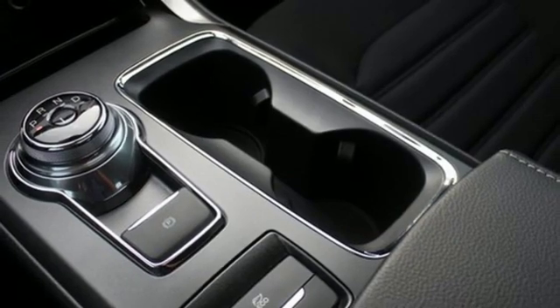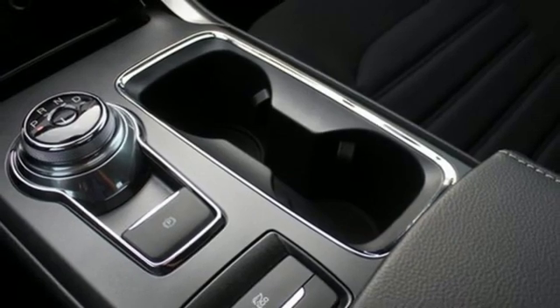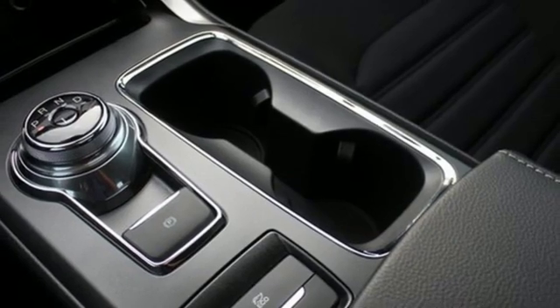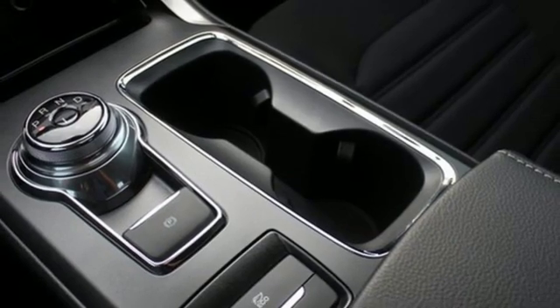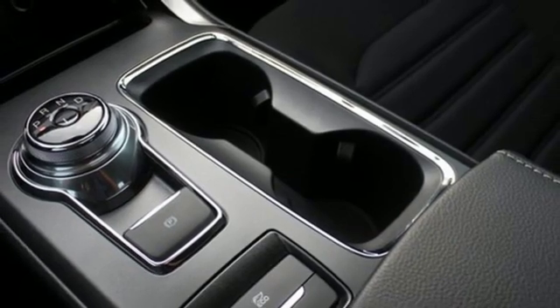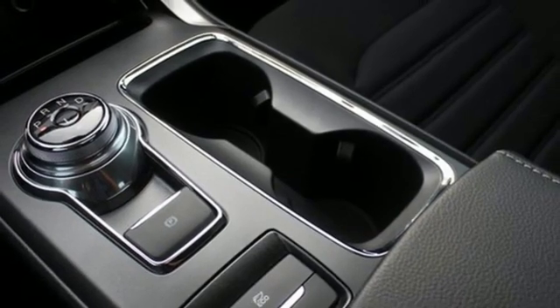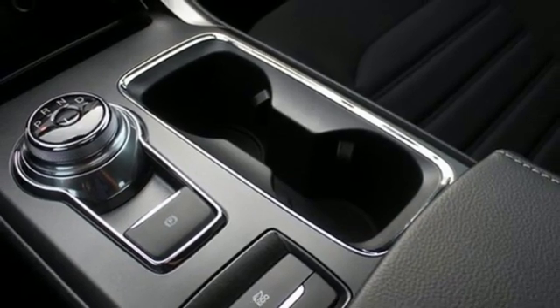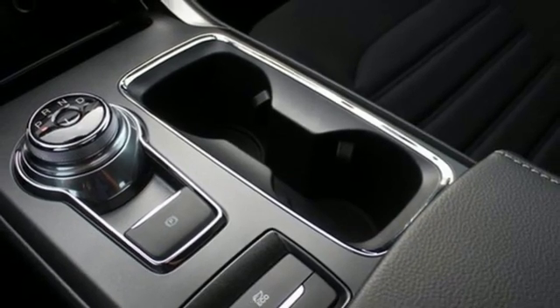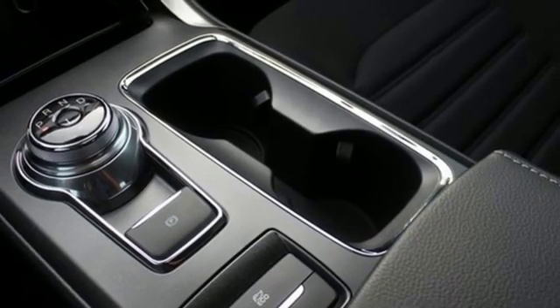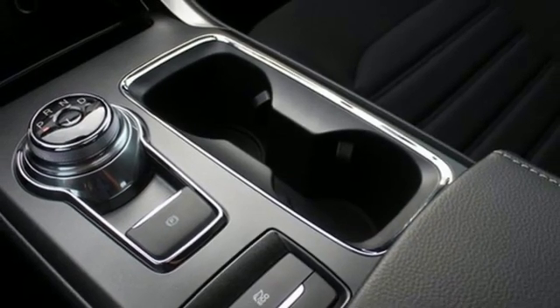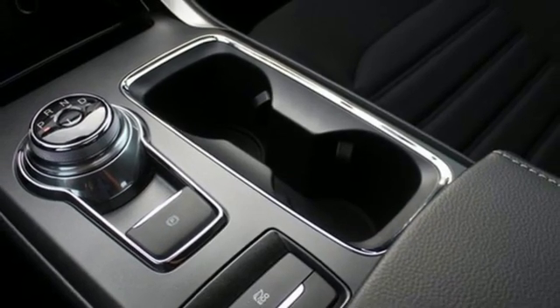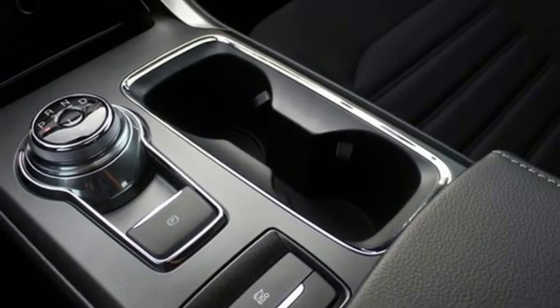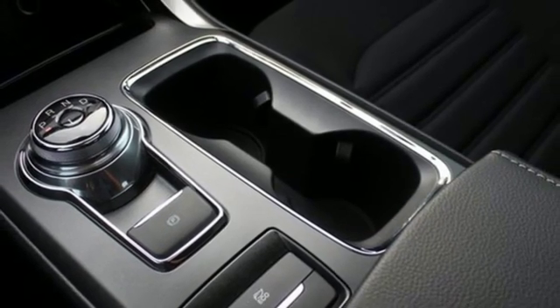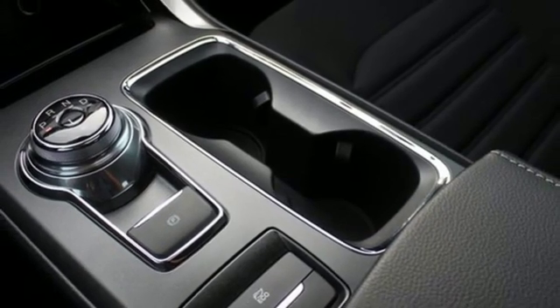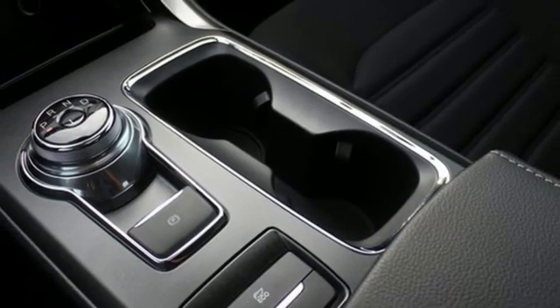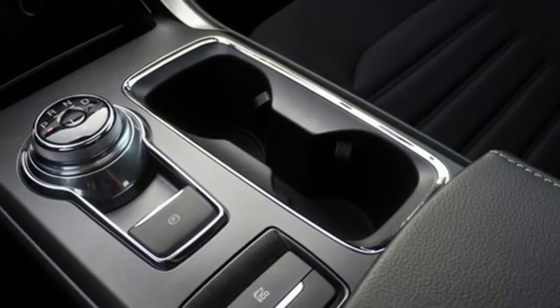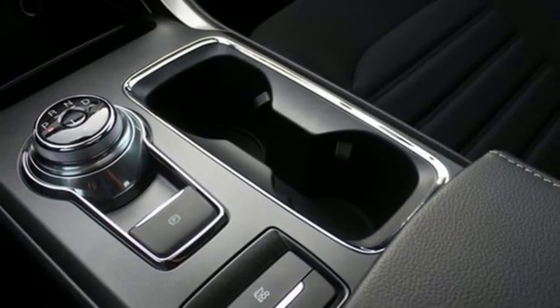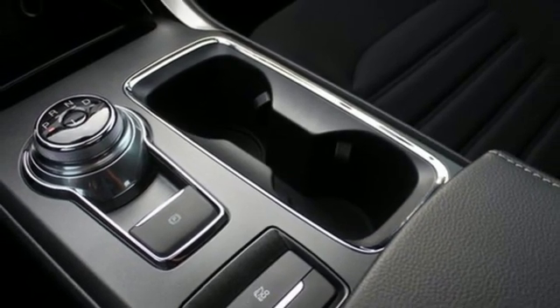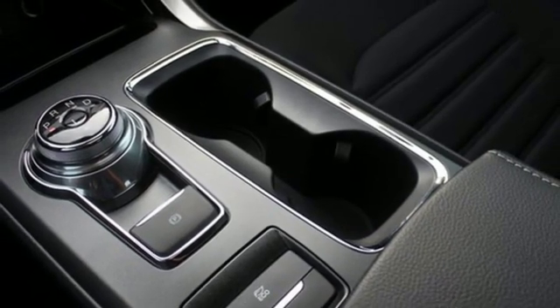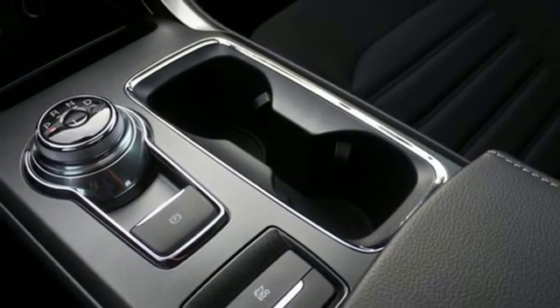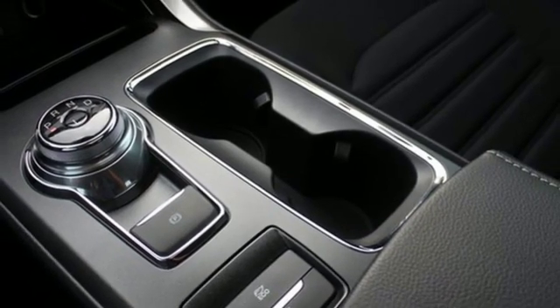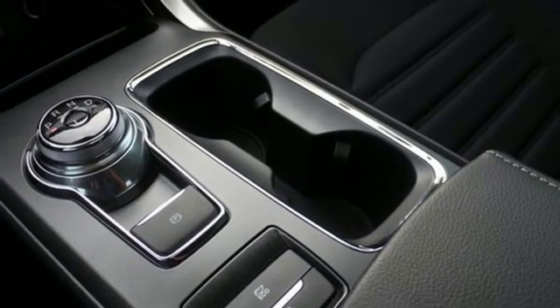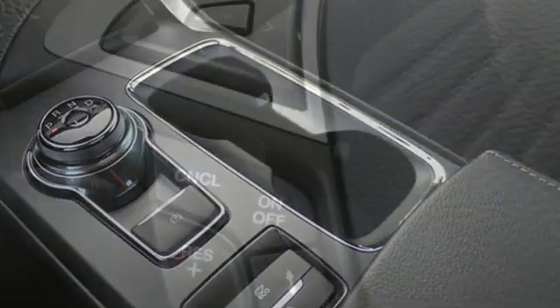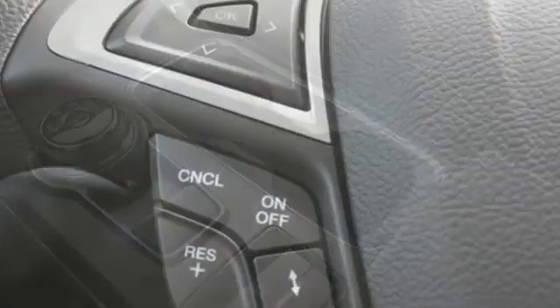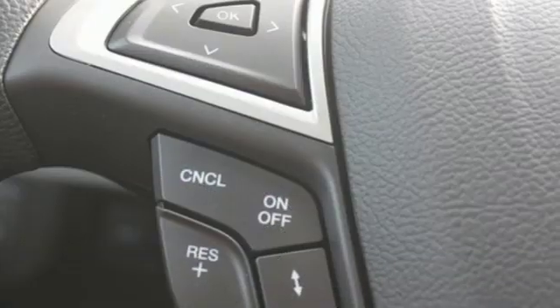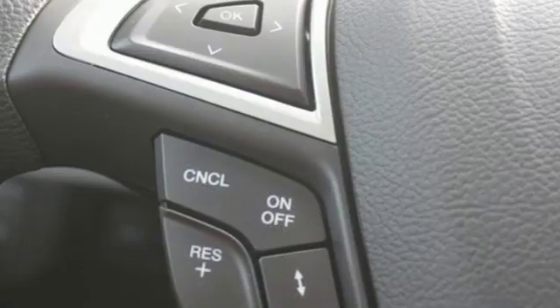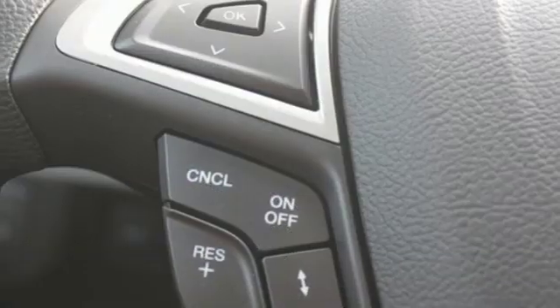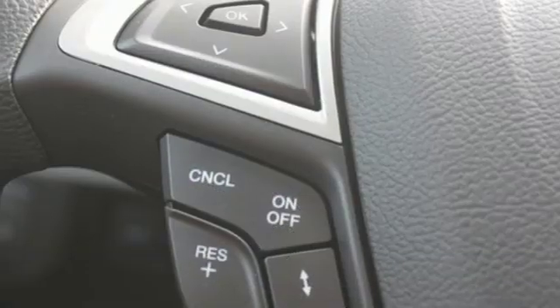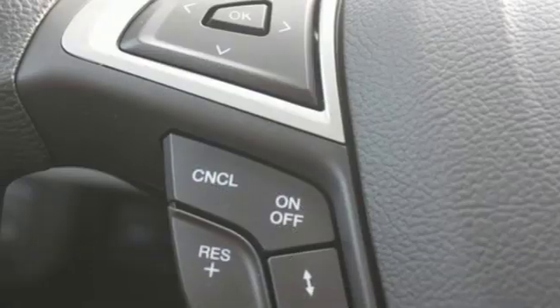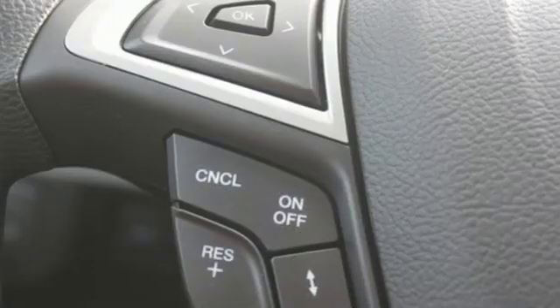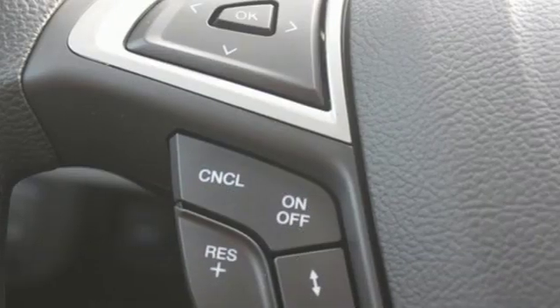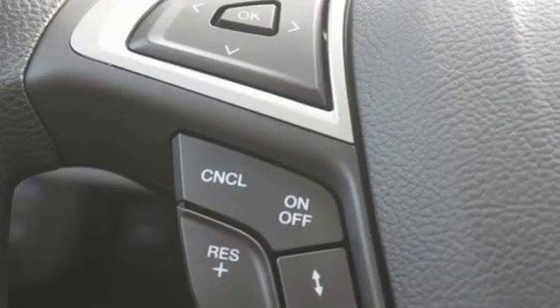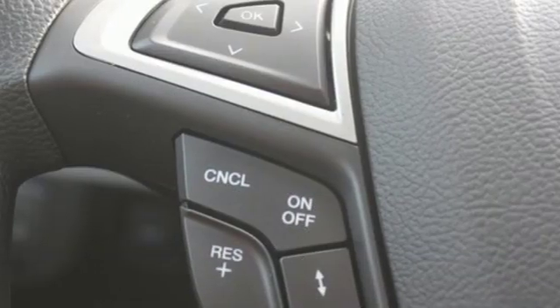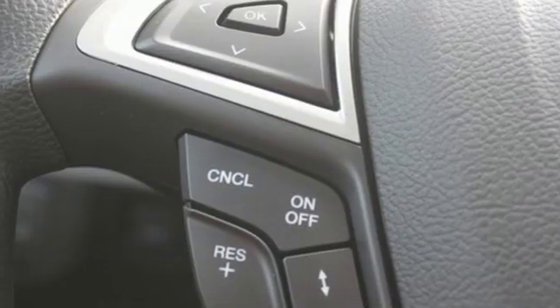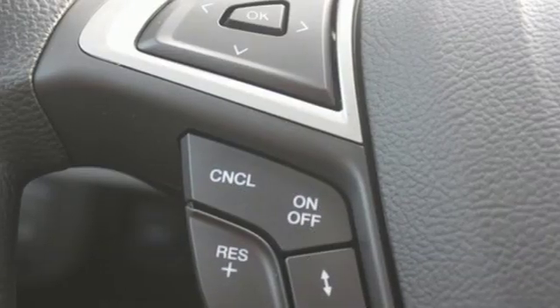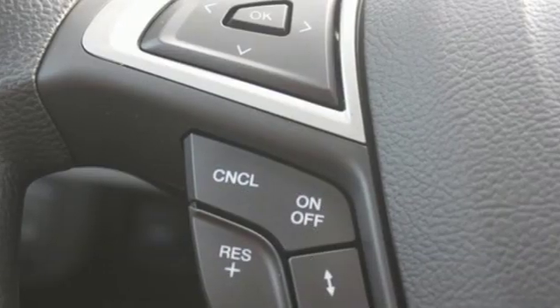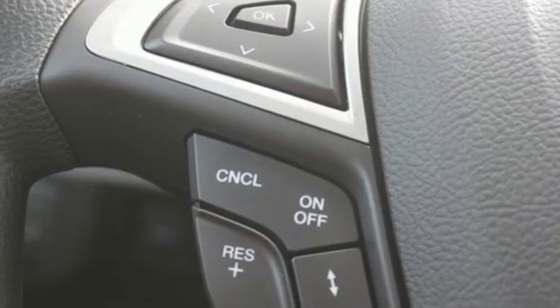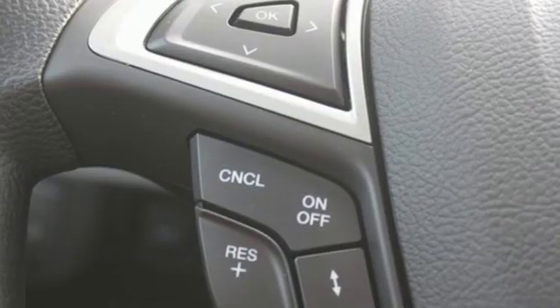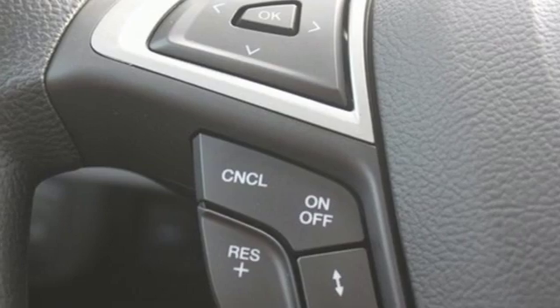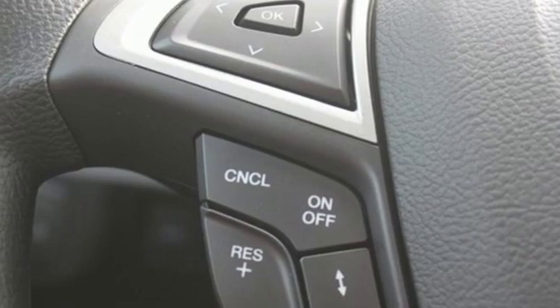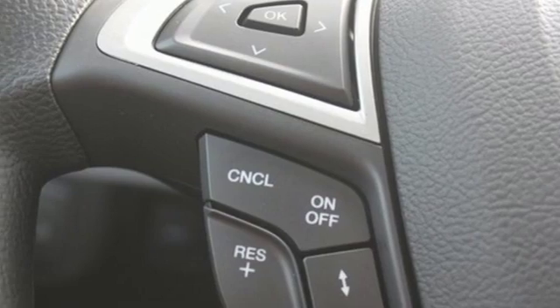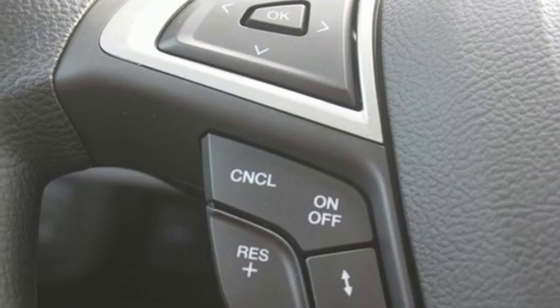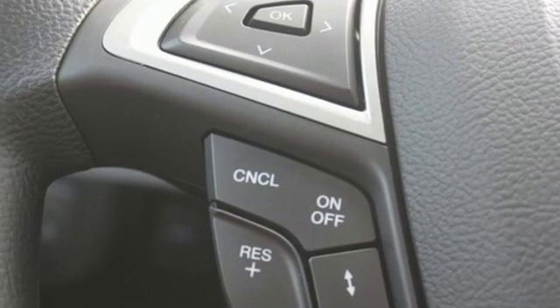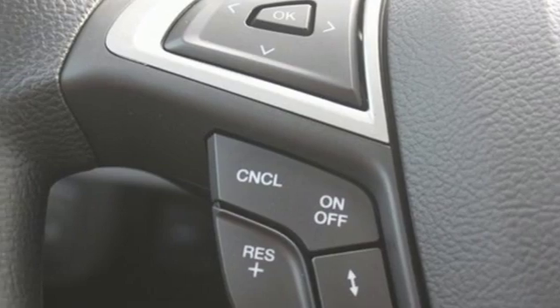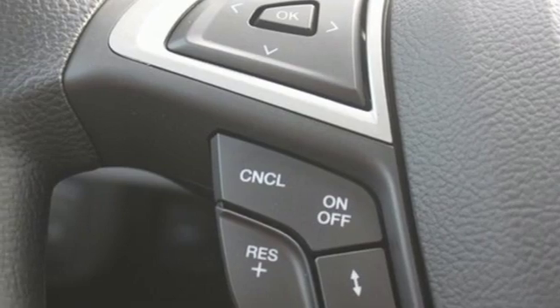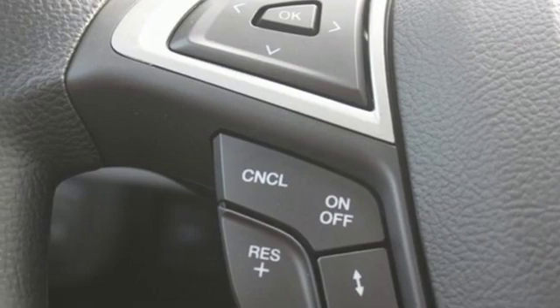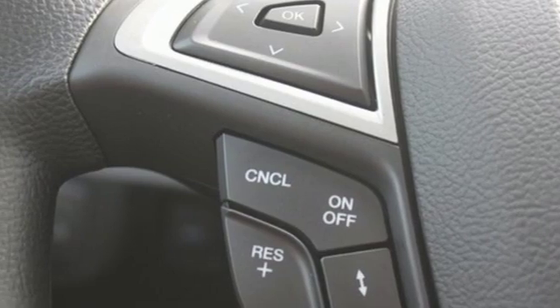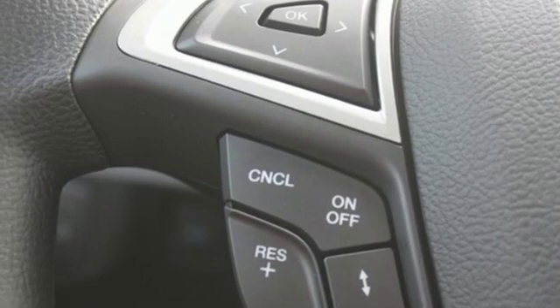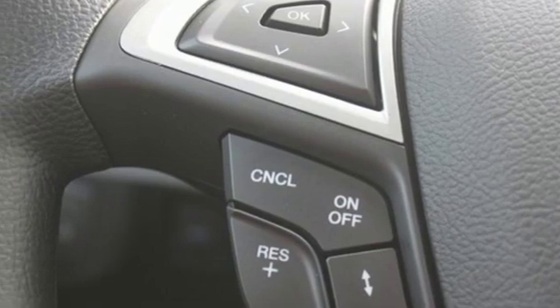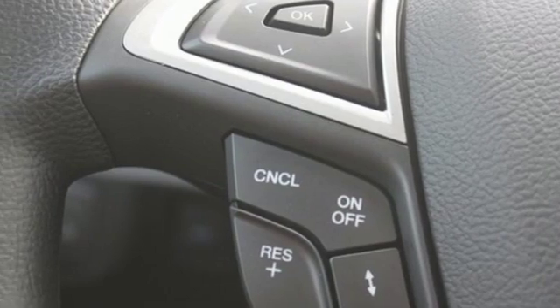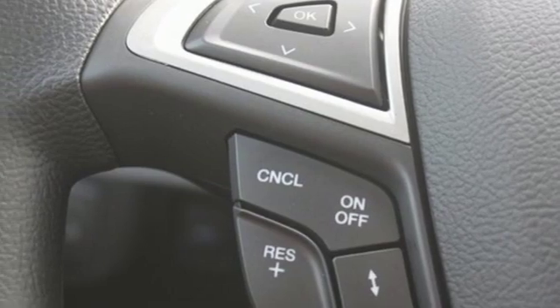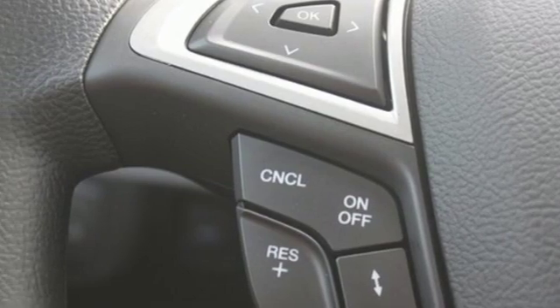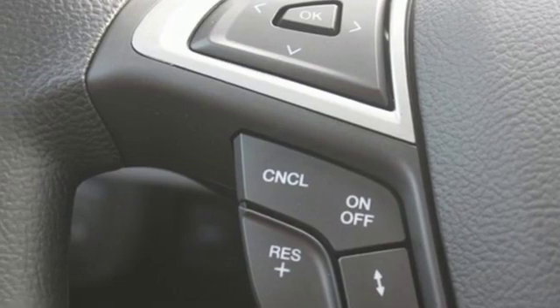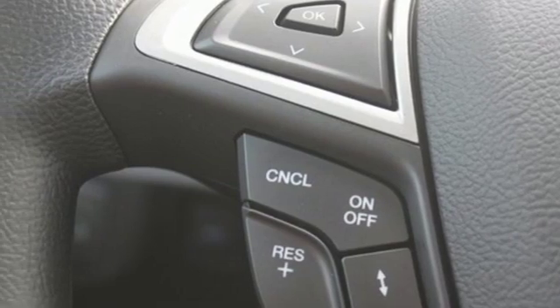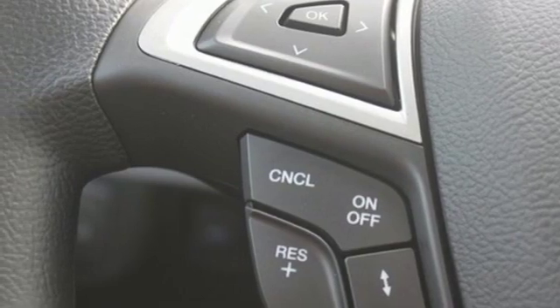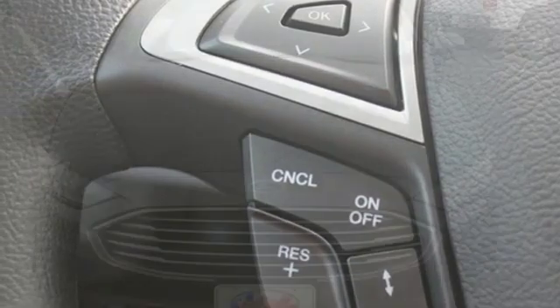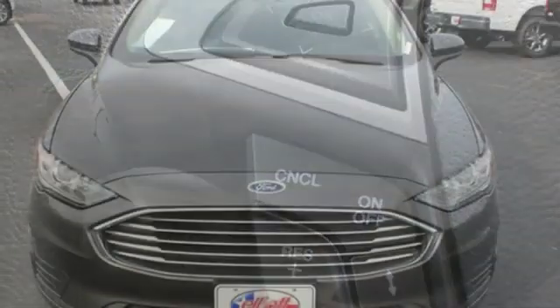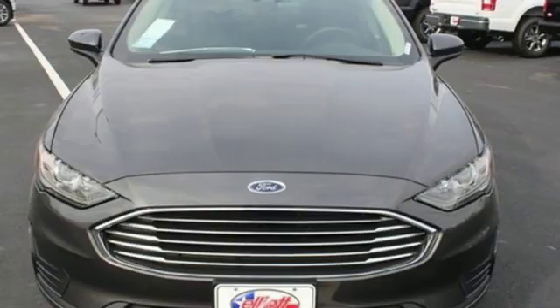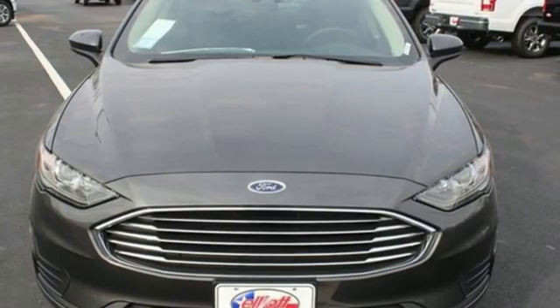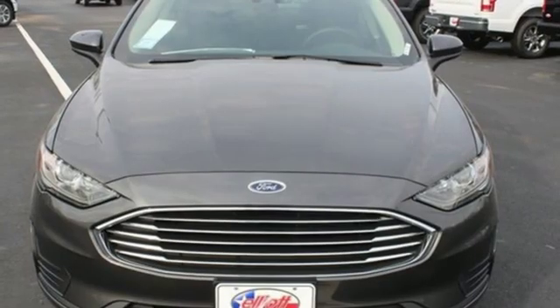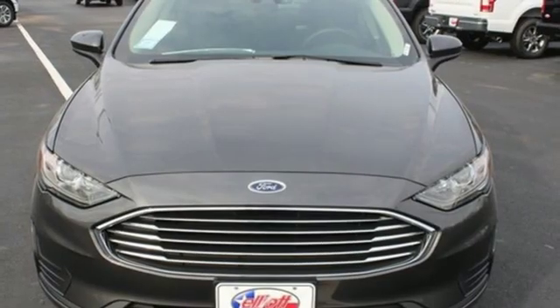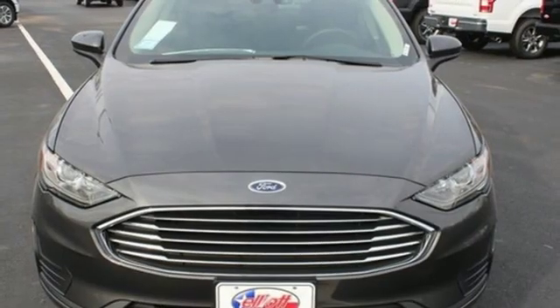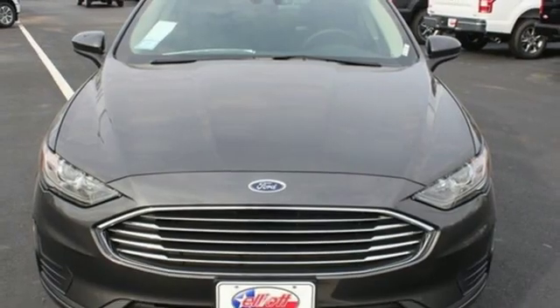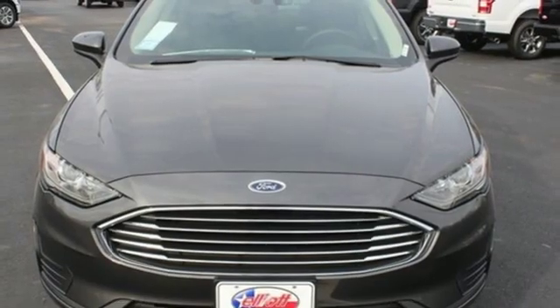Inline four-cylinder engine, aluminum wheels, gas pressurized shocks, and continuously variable automatic transmission.